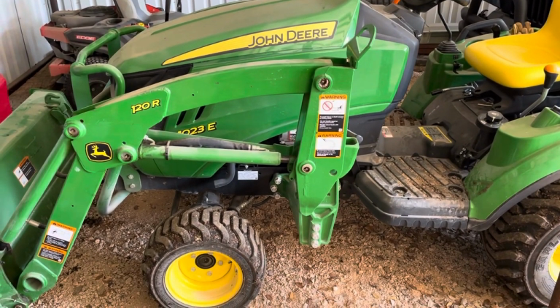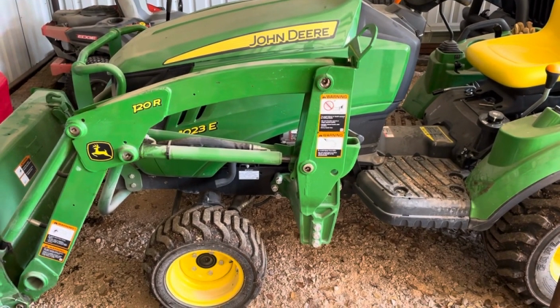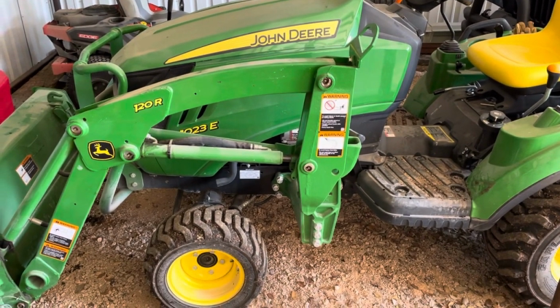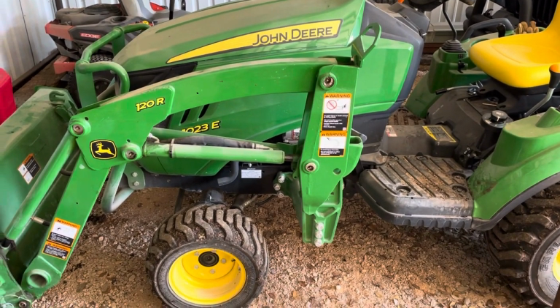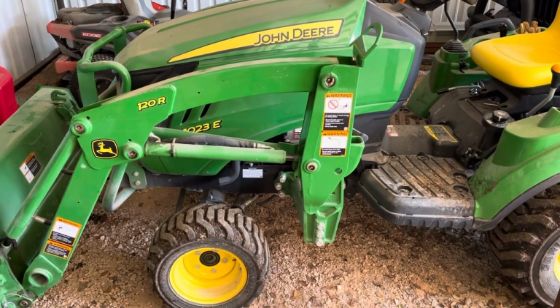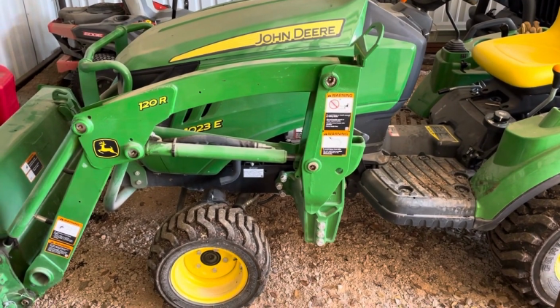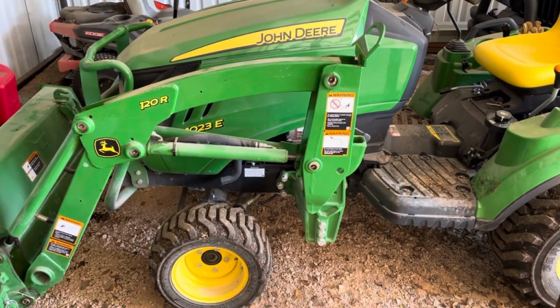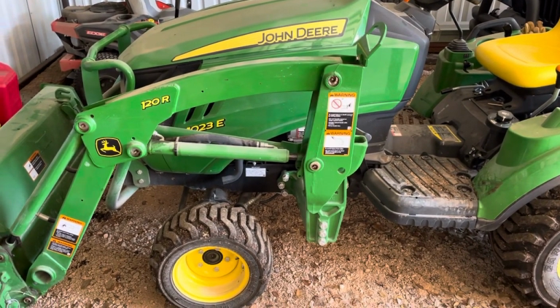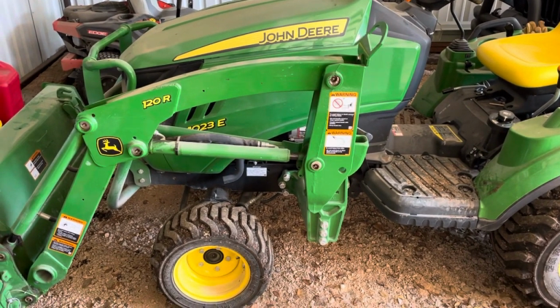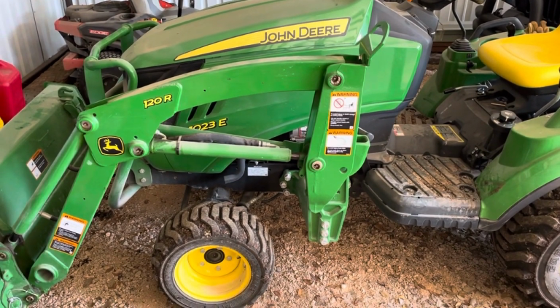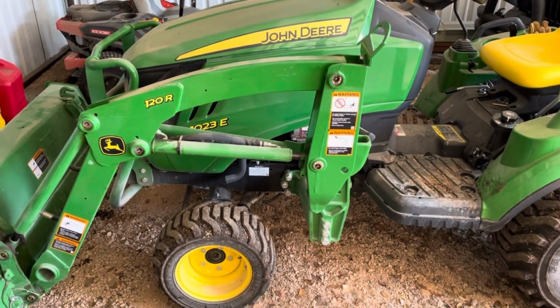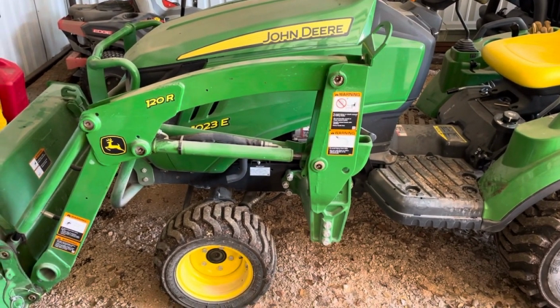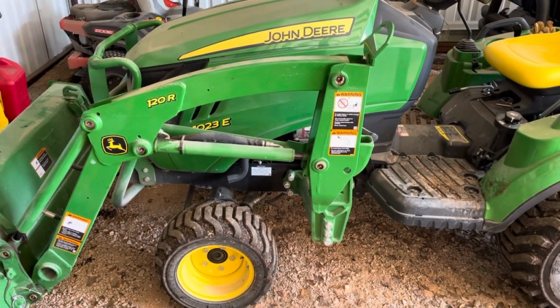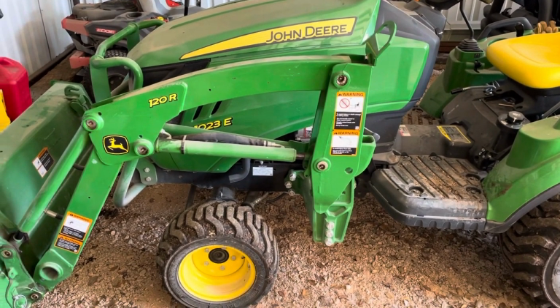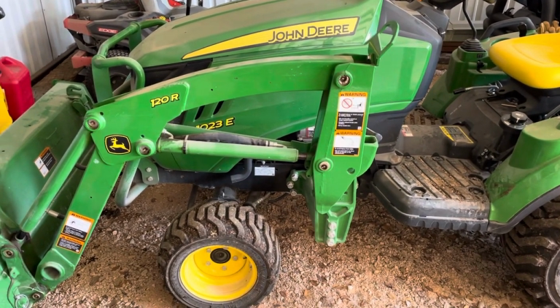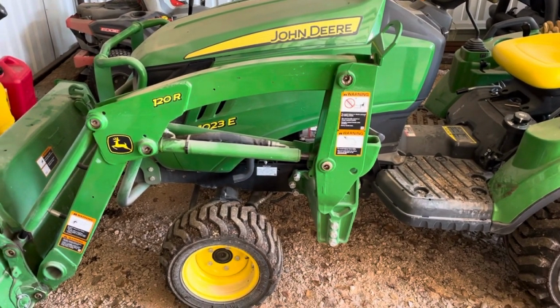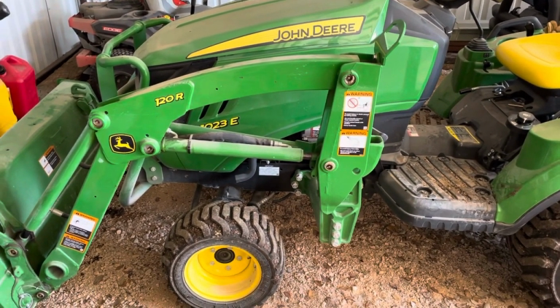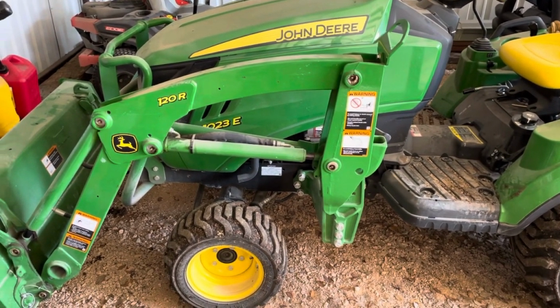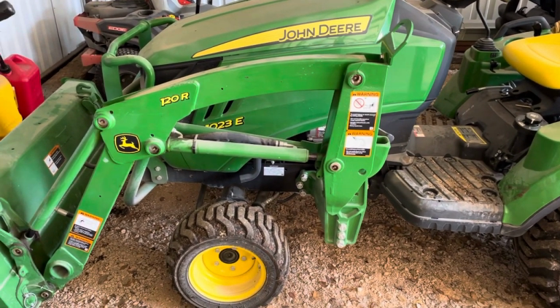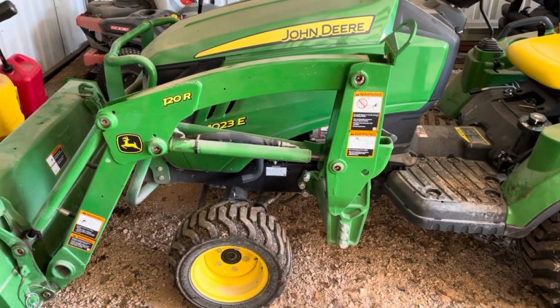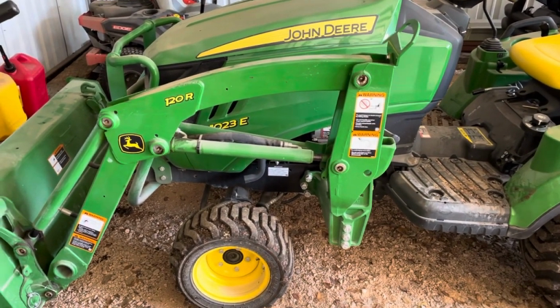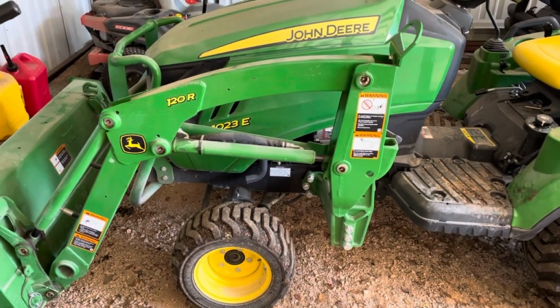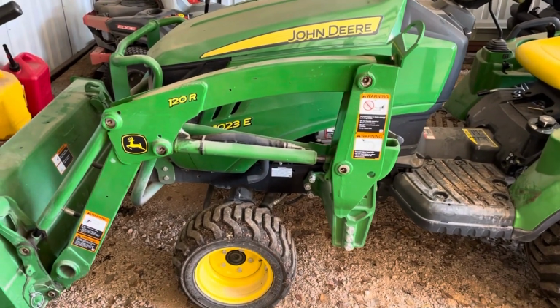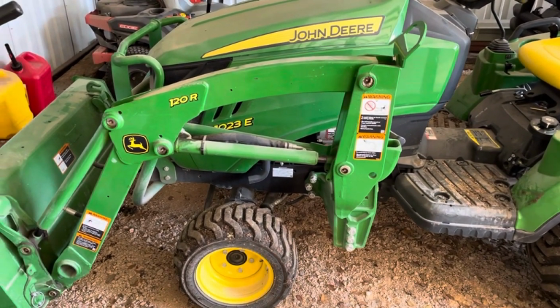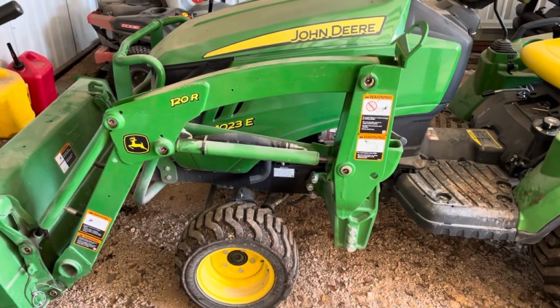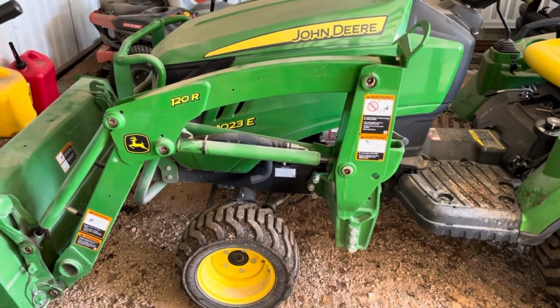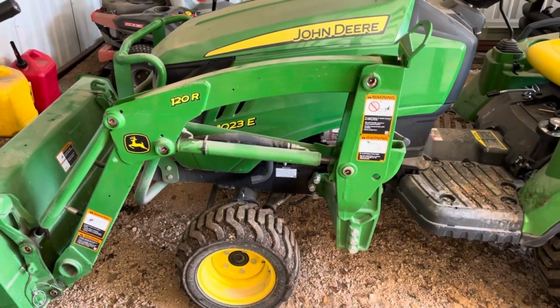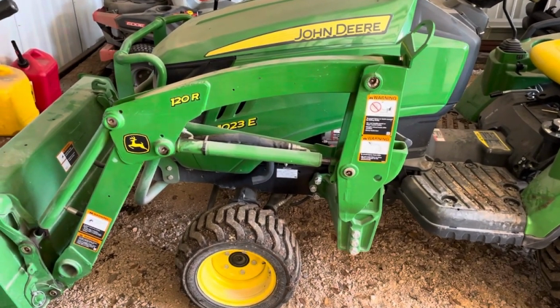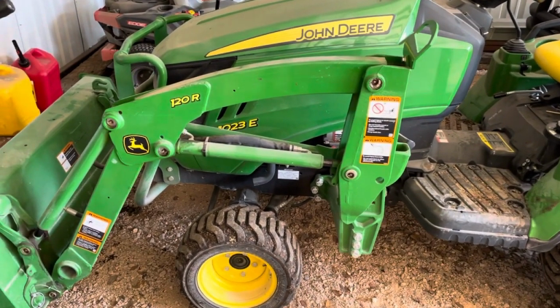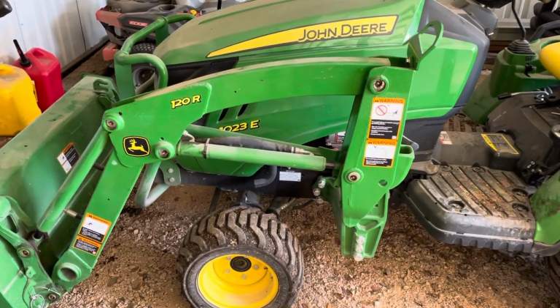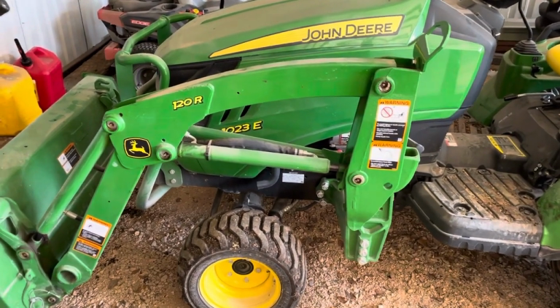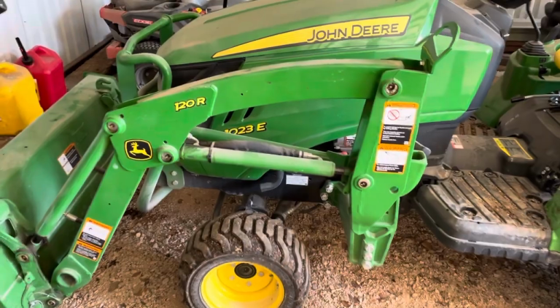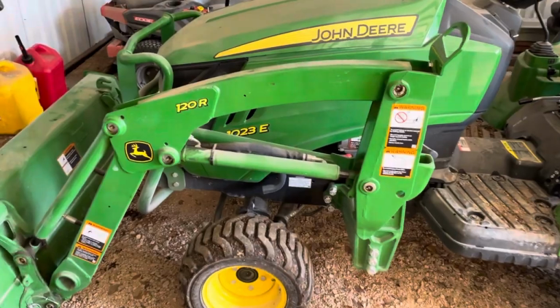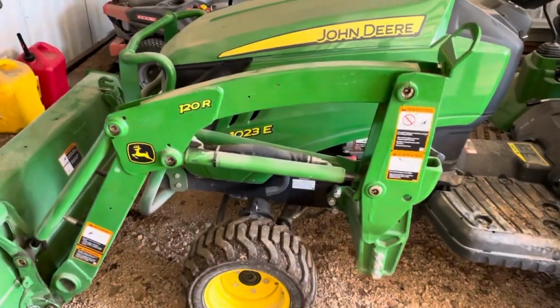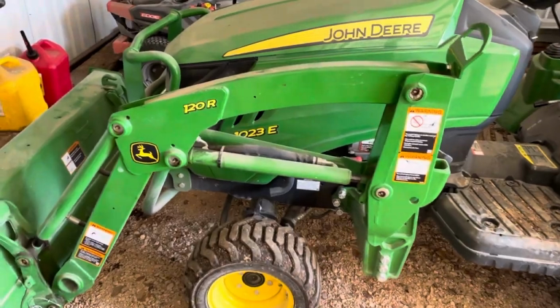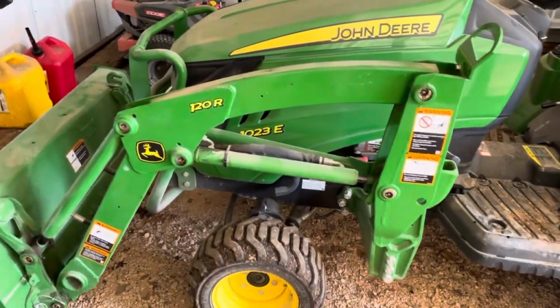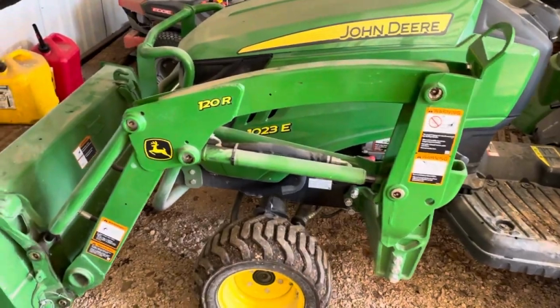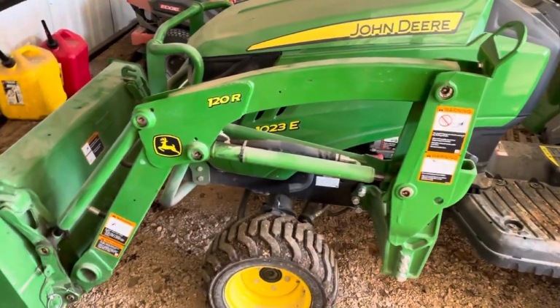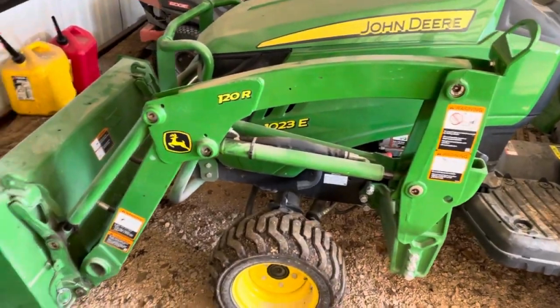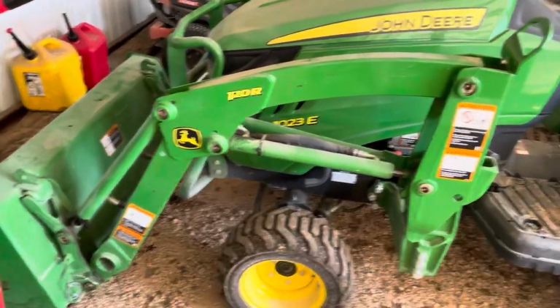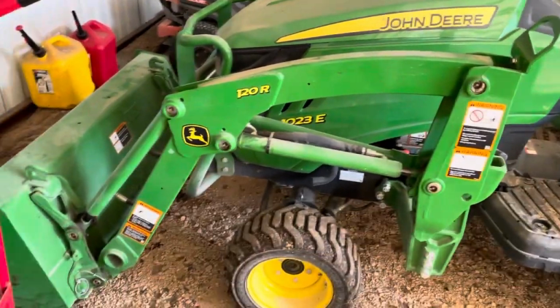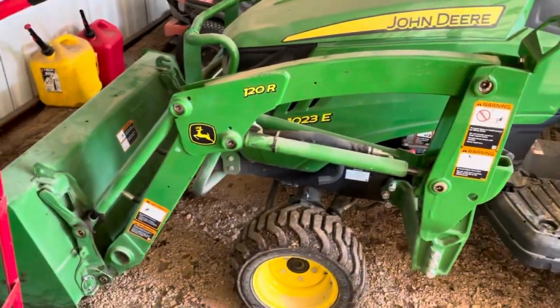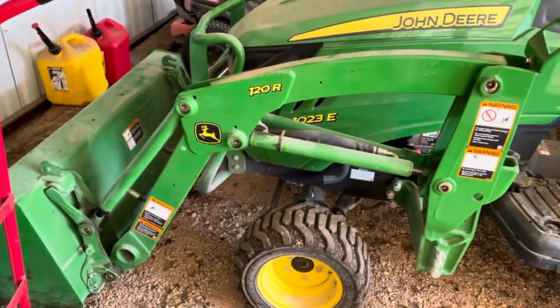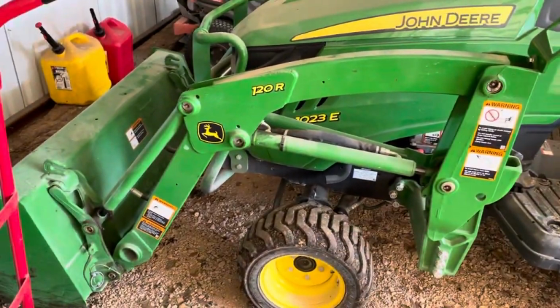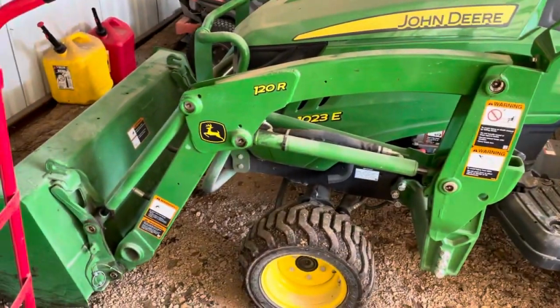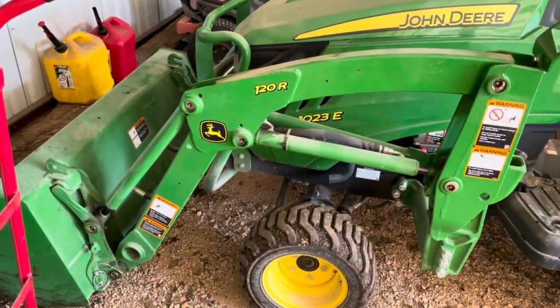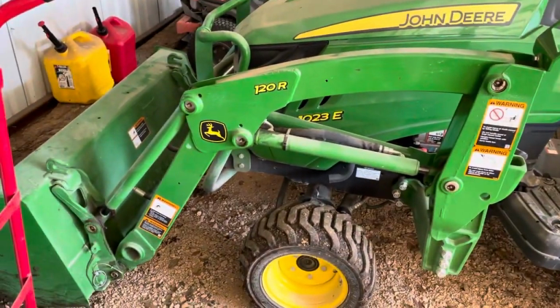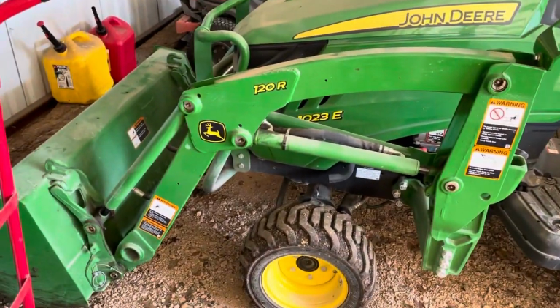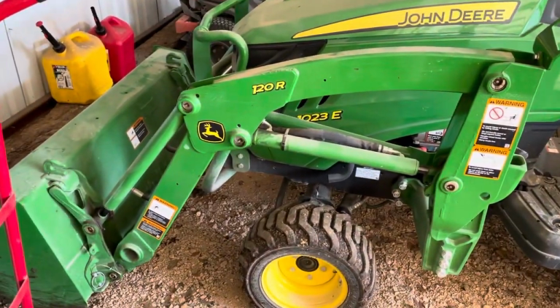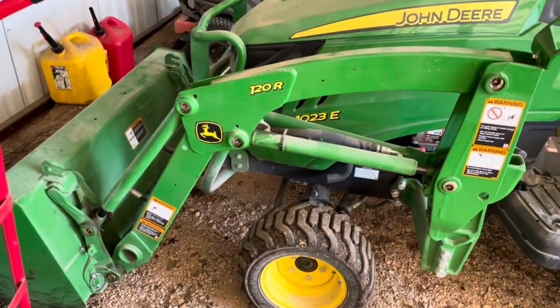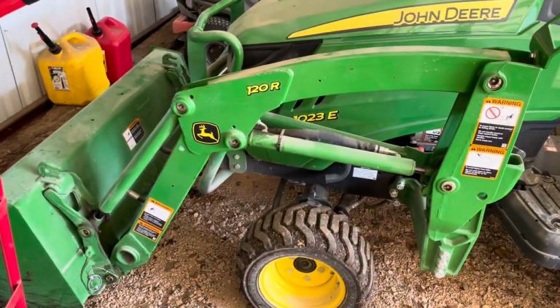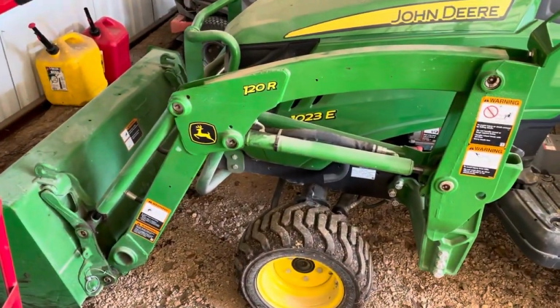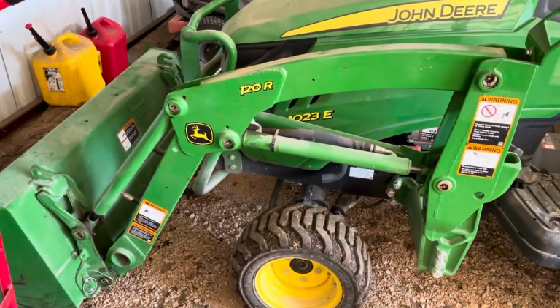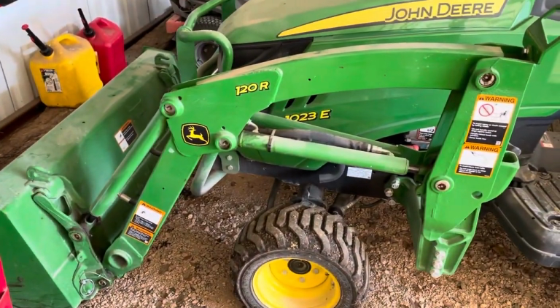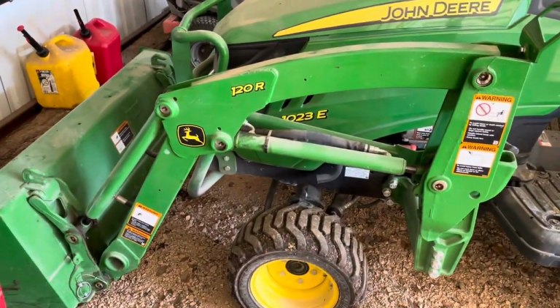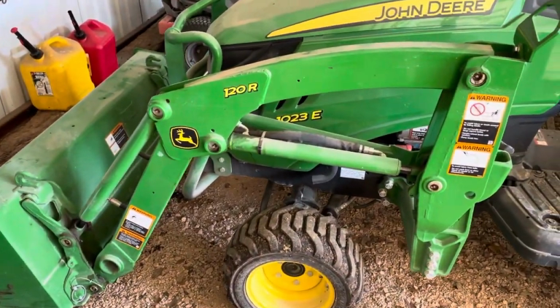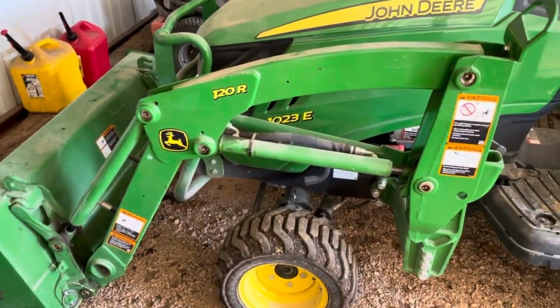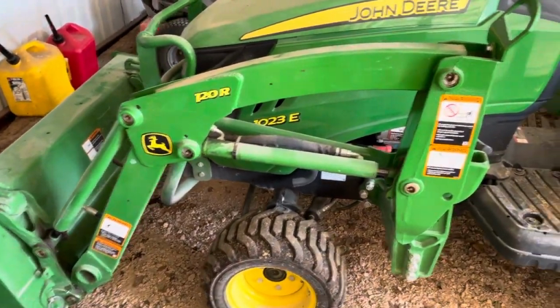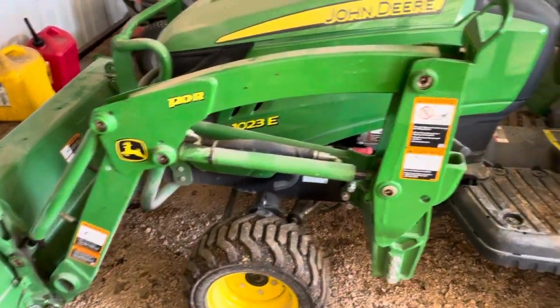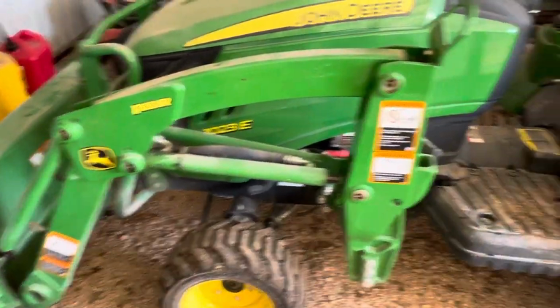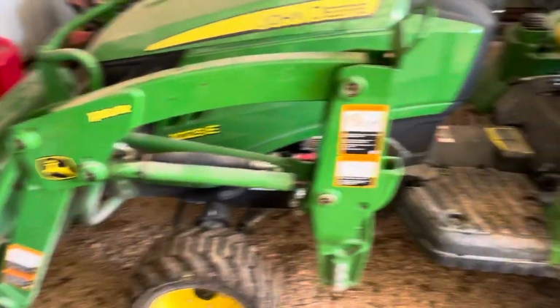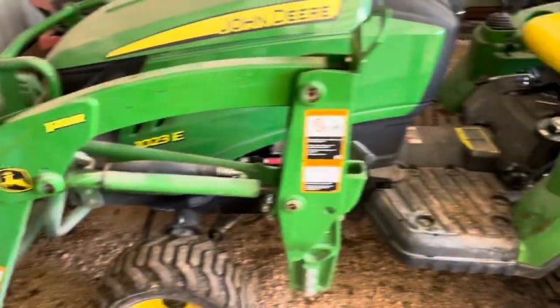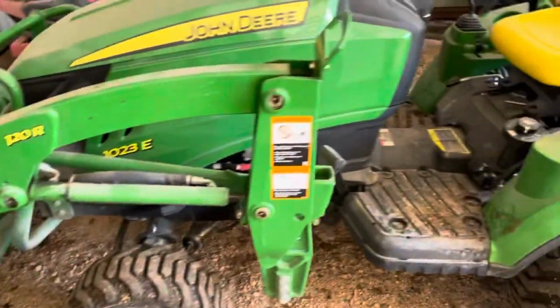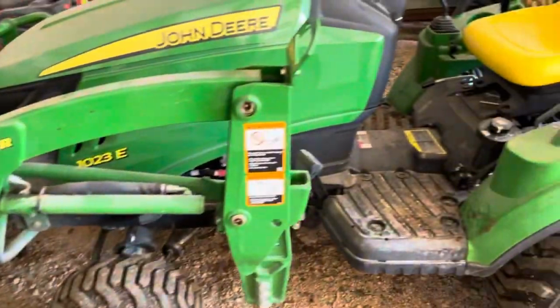All right, this is going to be a really short video. This is my 1023e John Deere tractor with the front end loader.